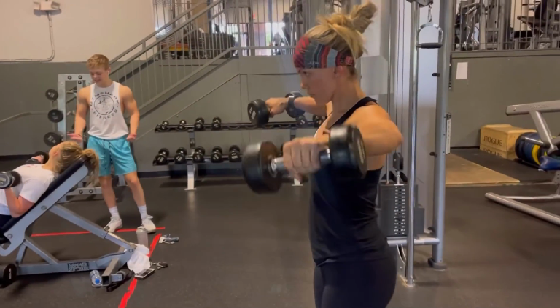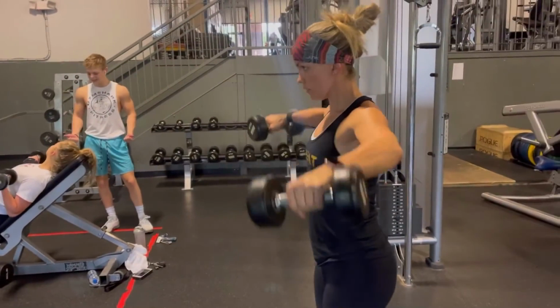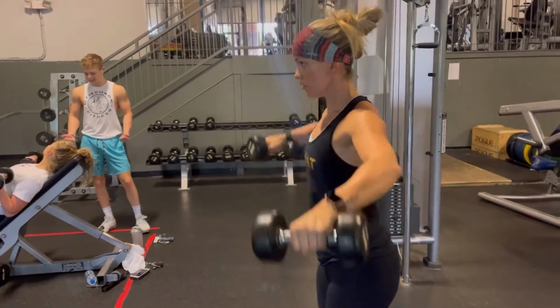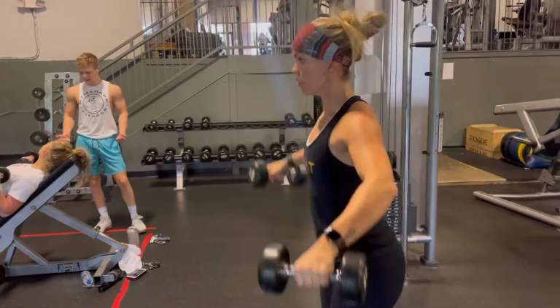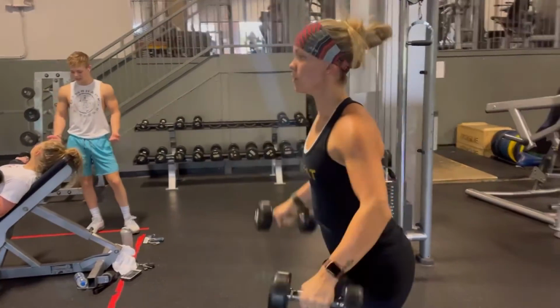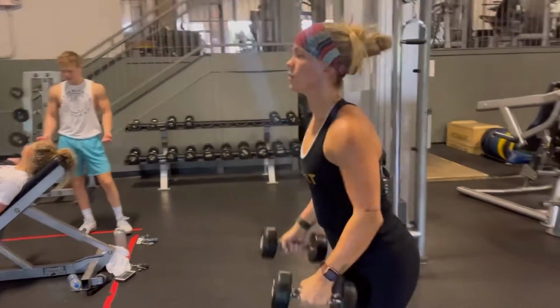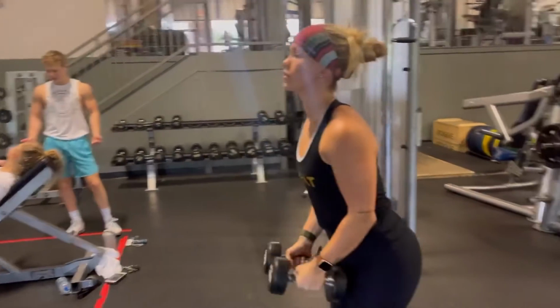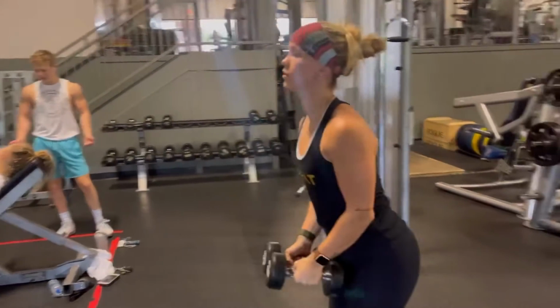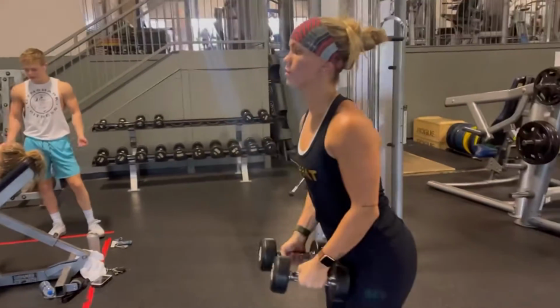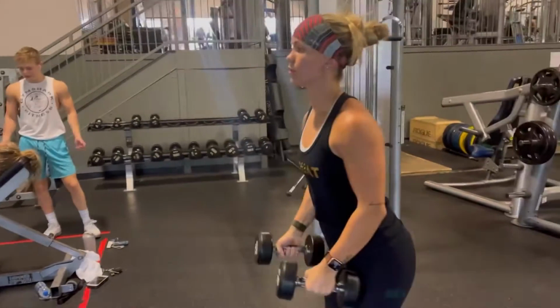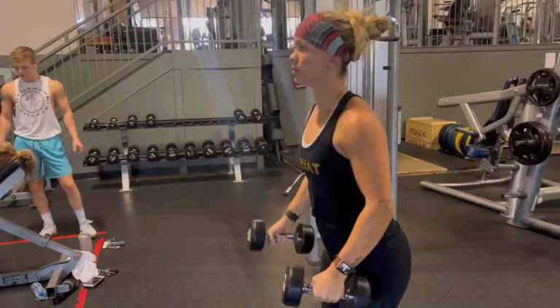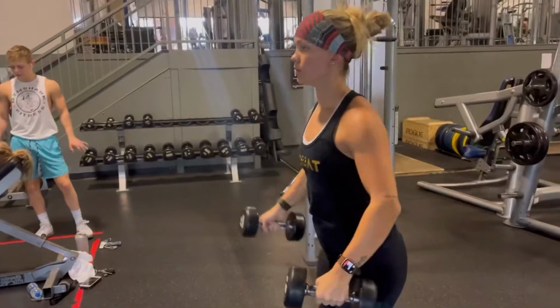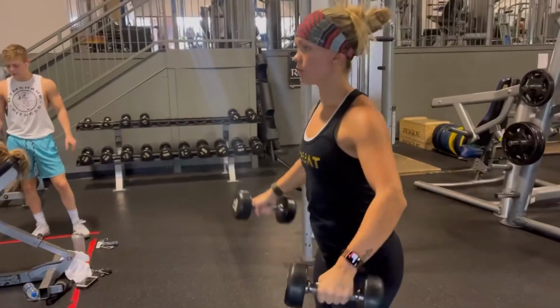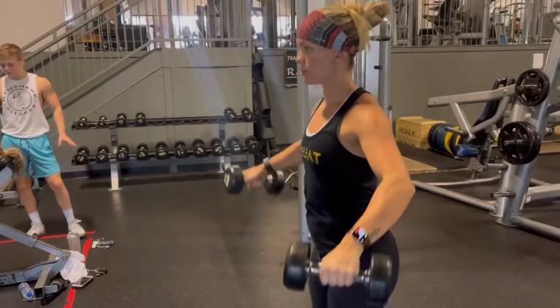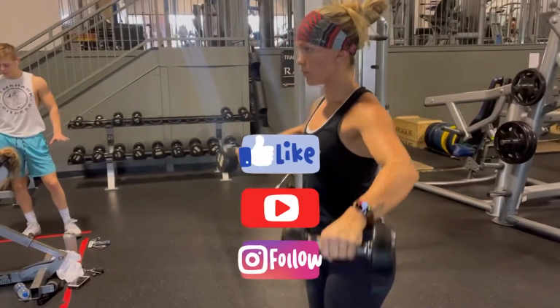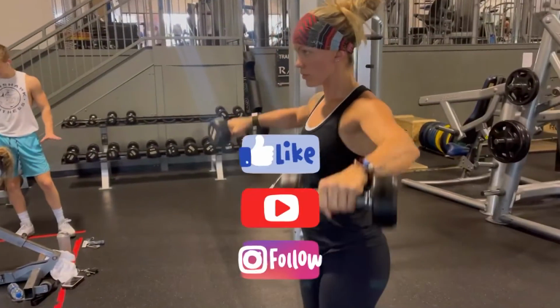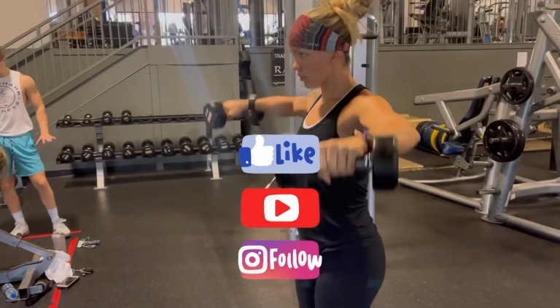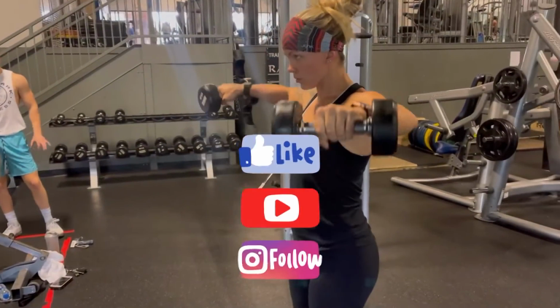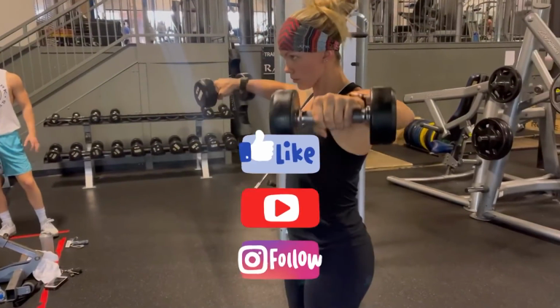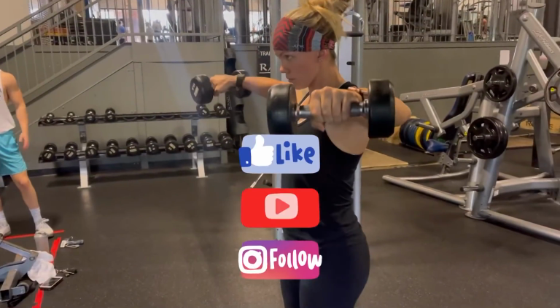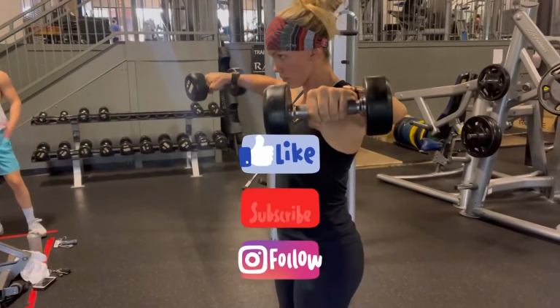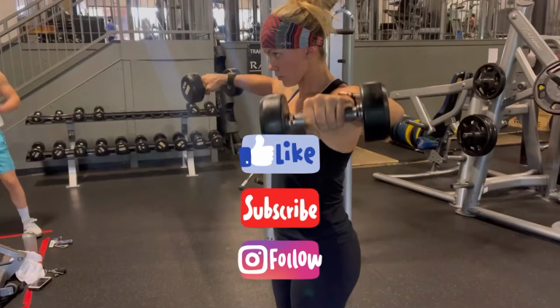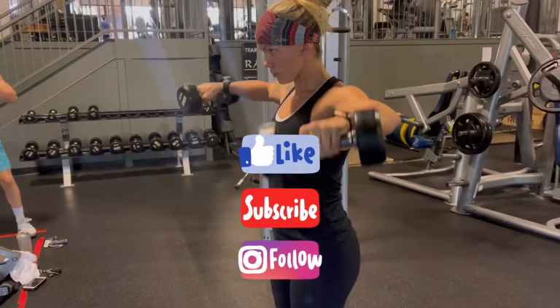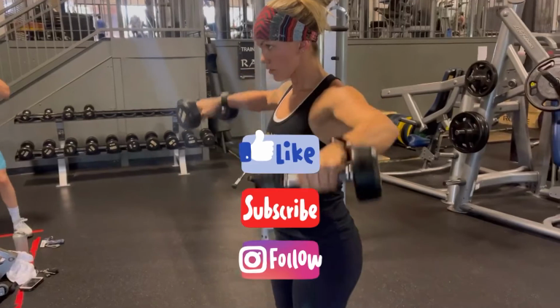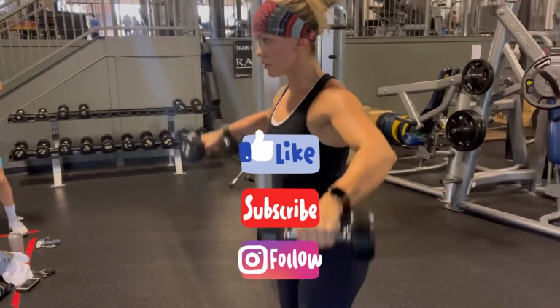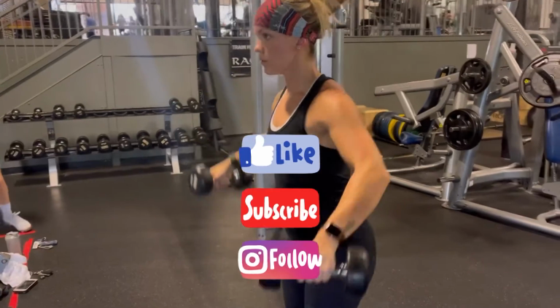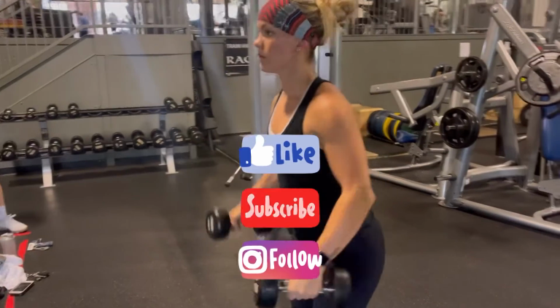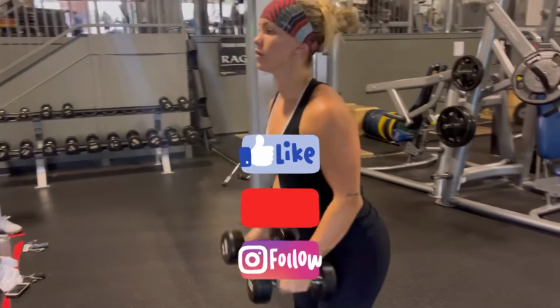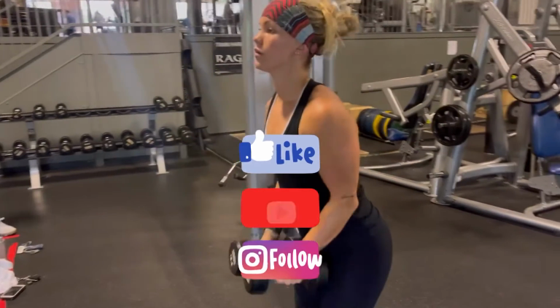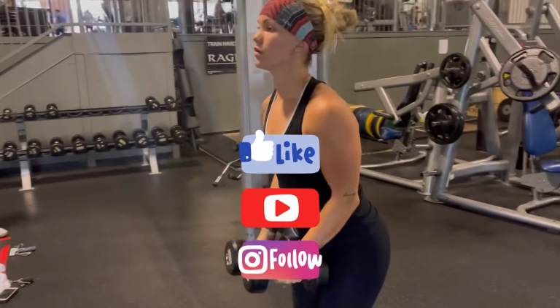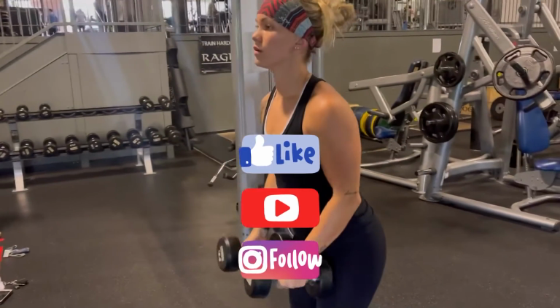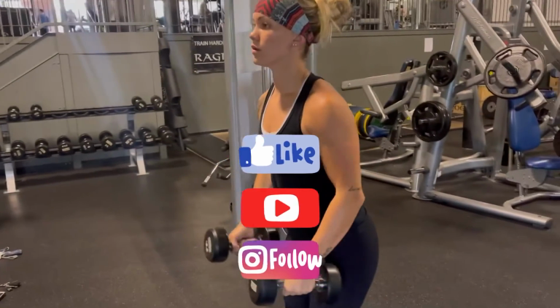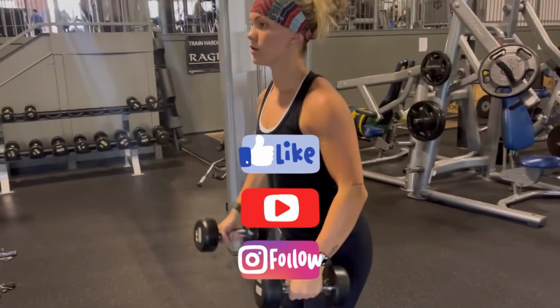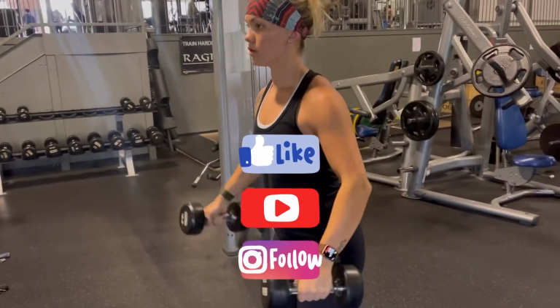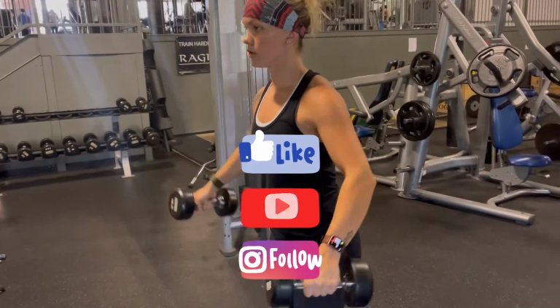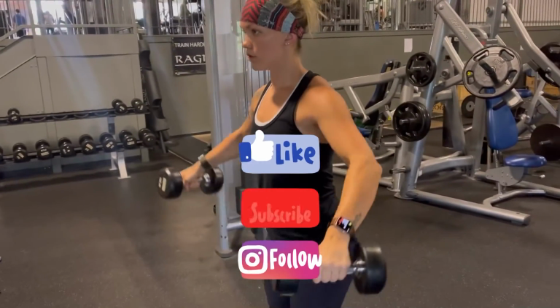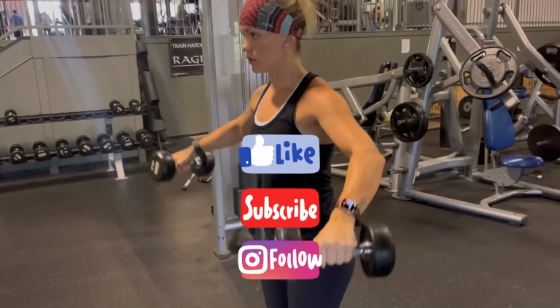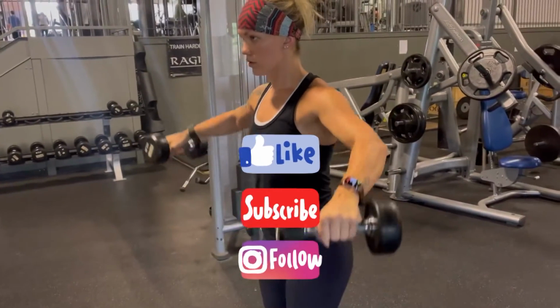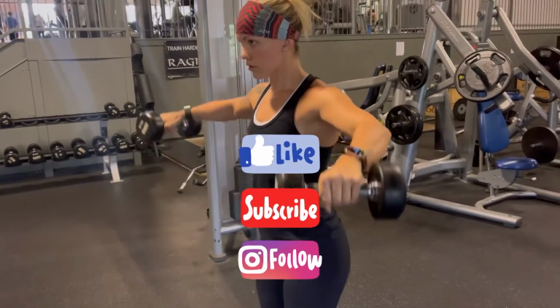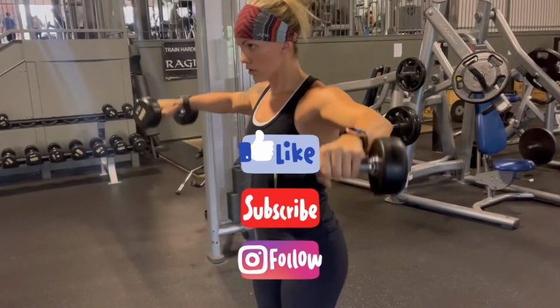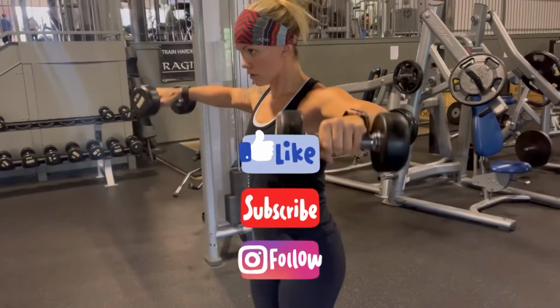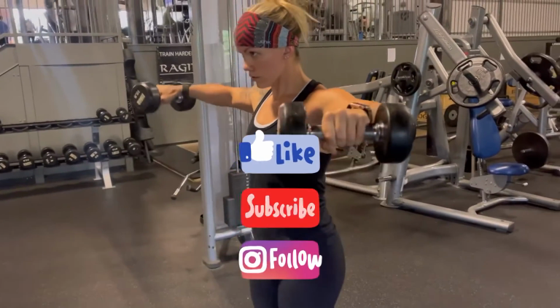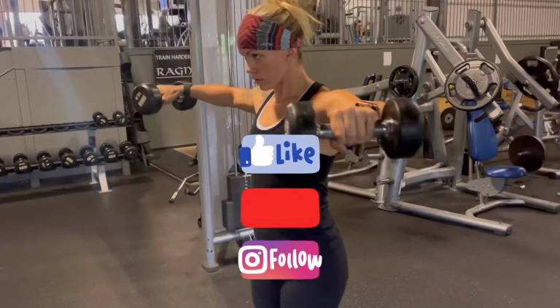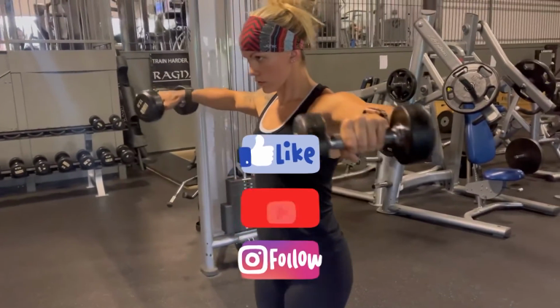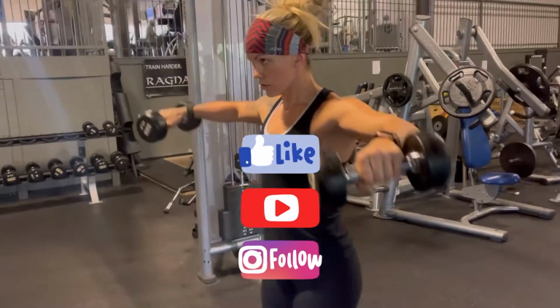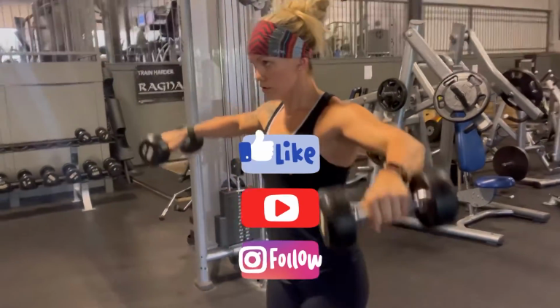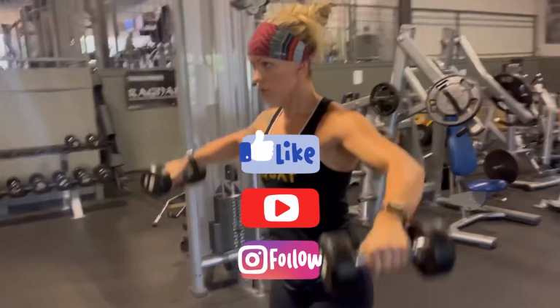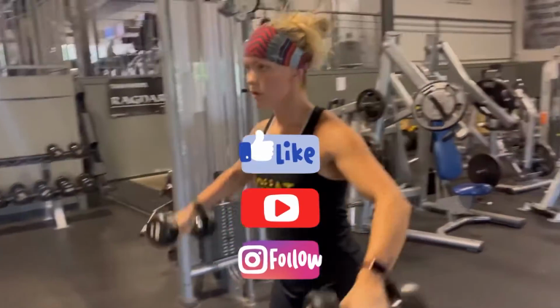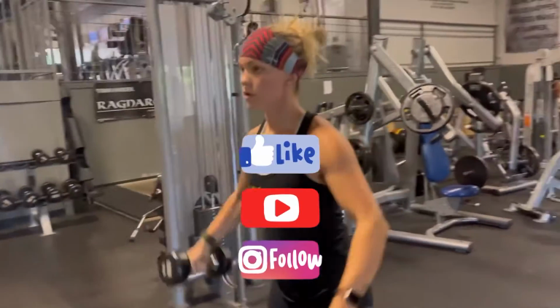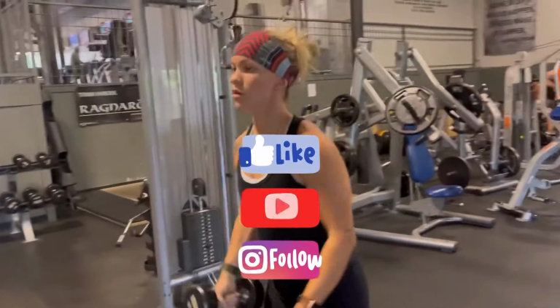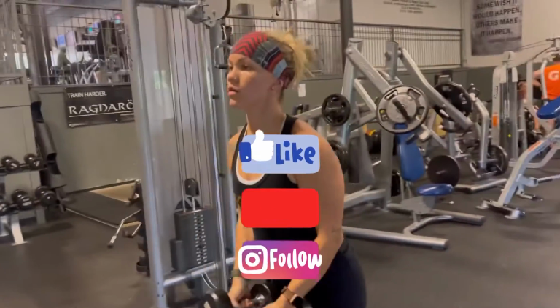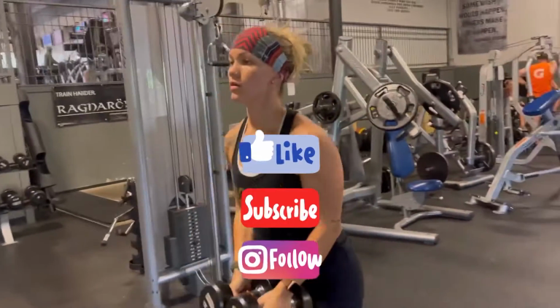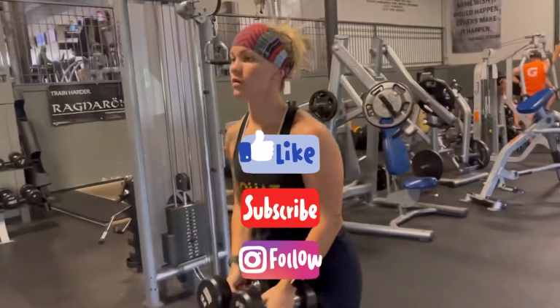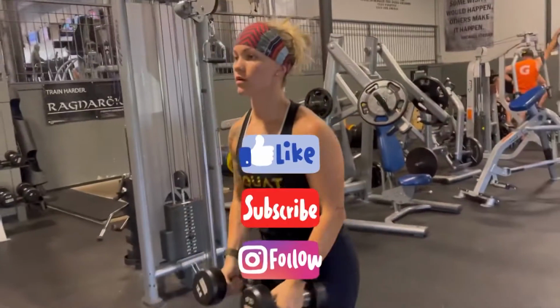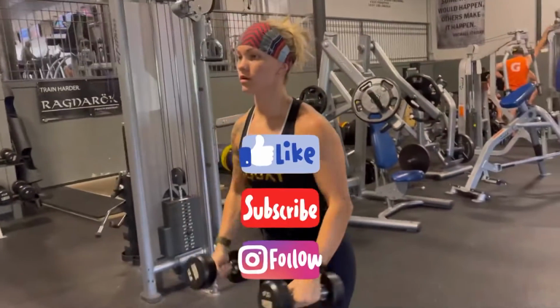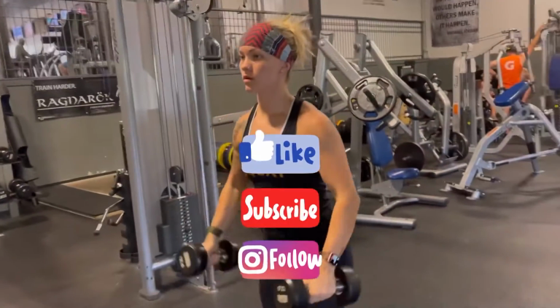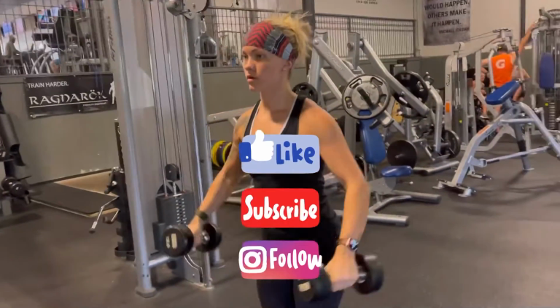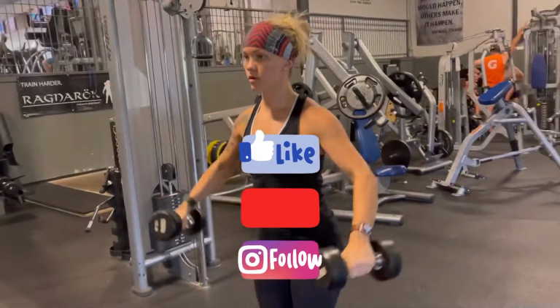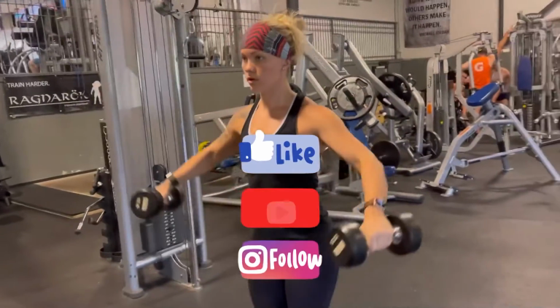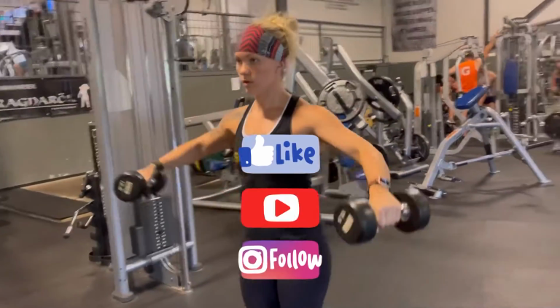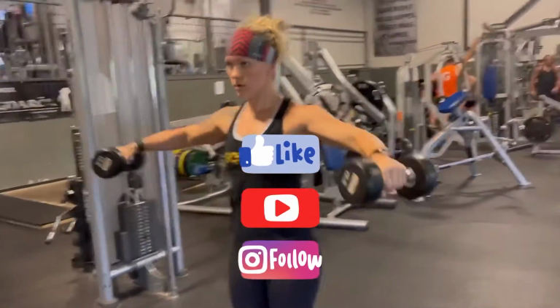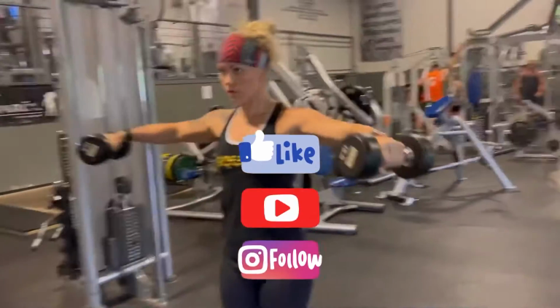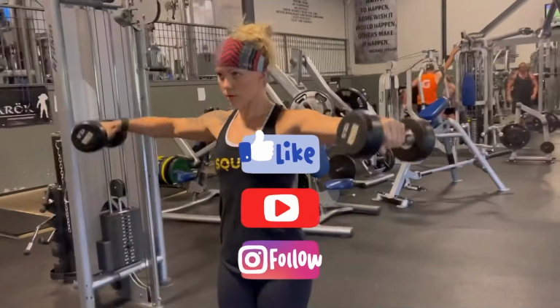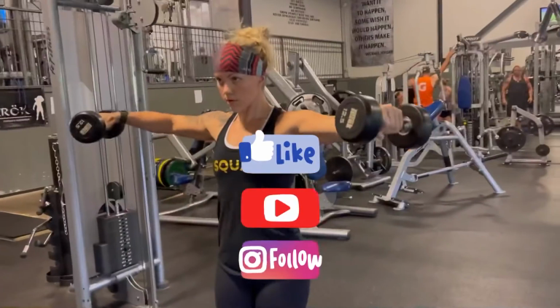If you found this video helpful, please give it a like, subscribe, and I will continue to make educational content just for you.